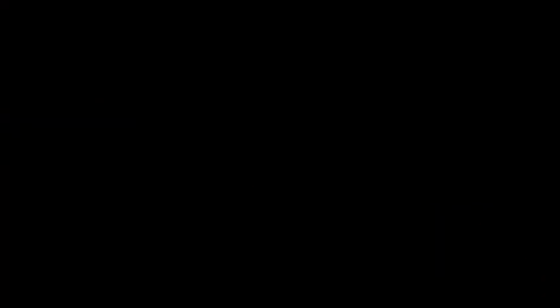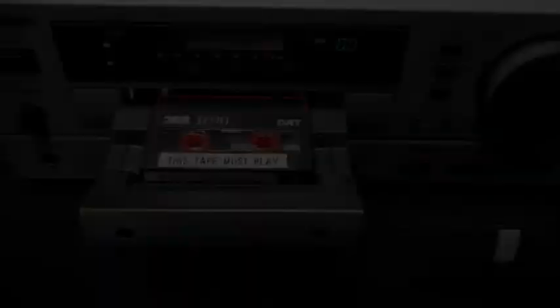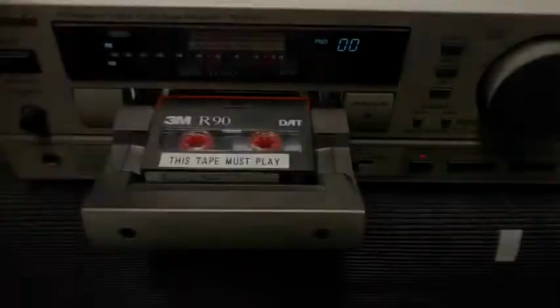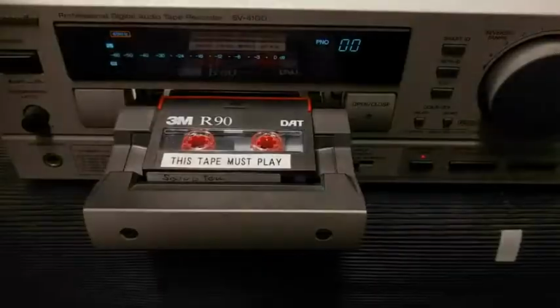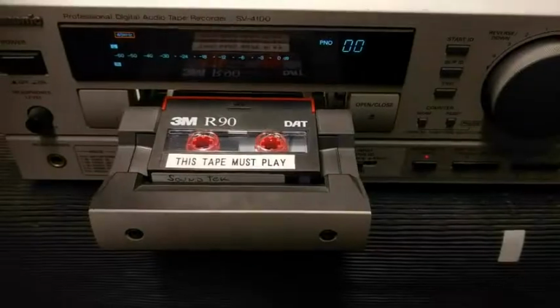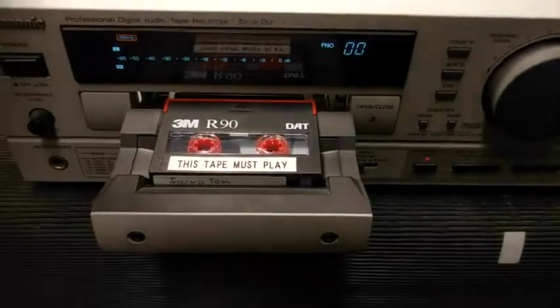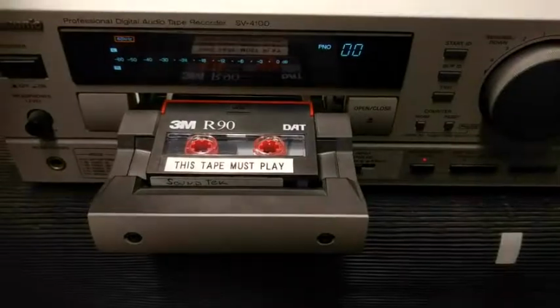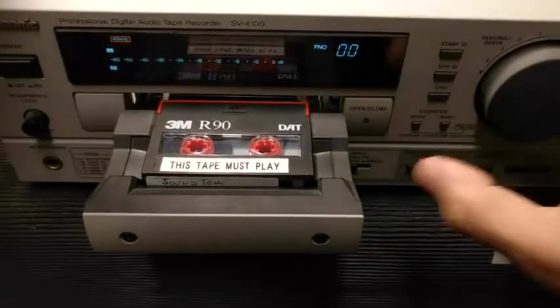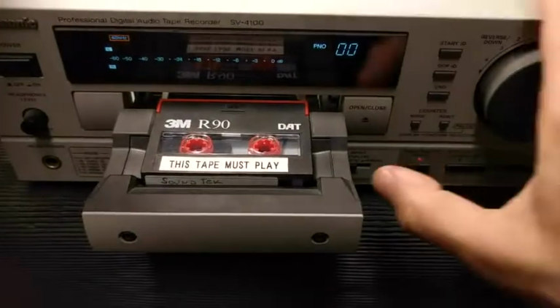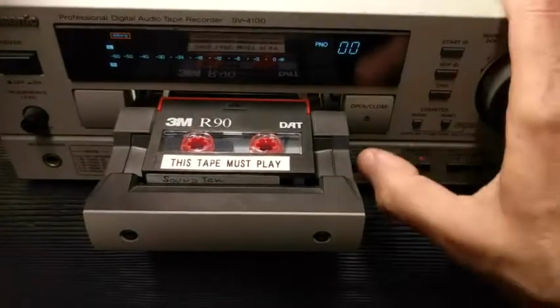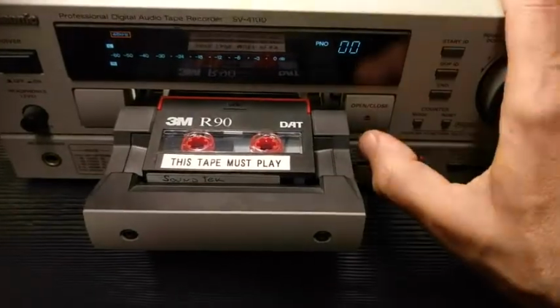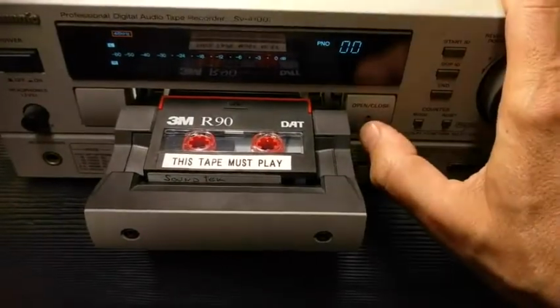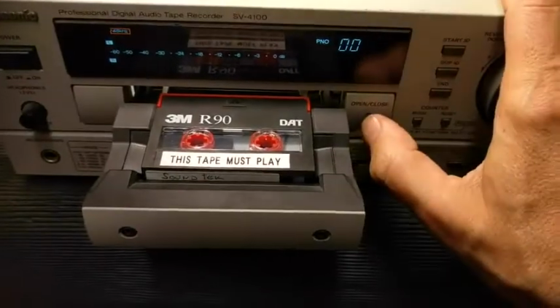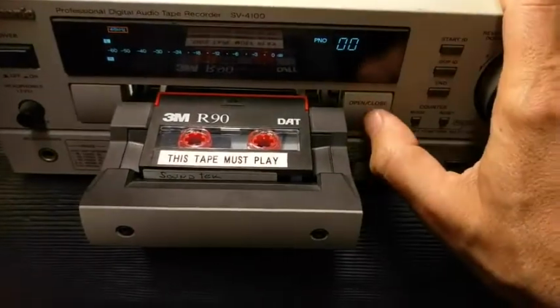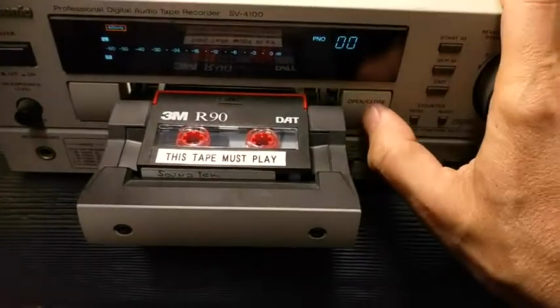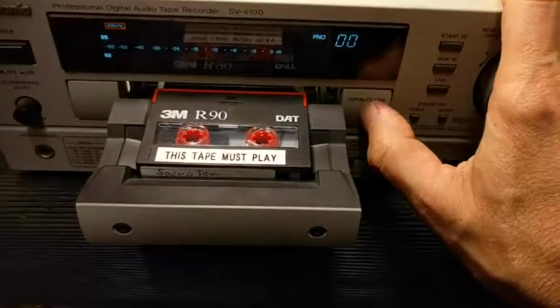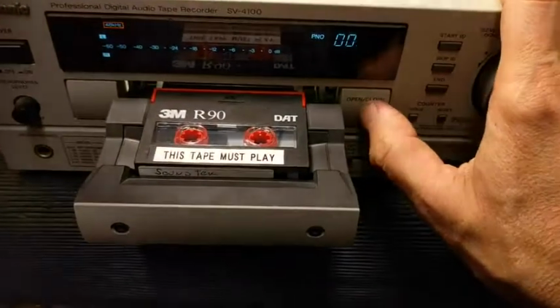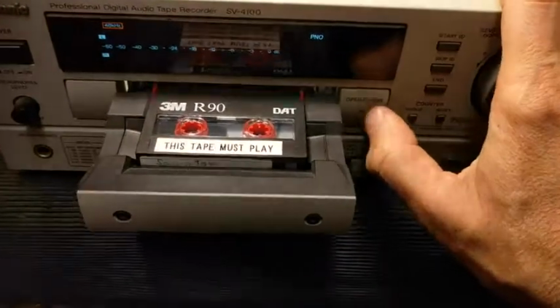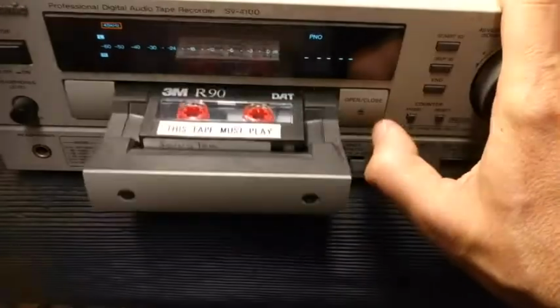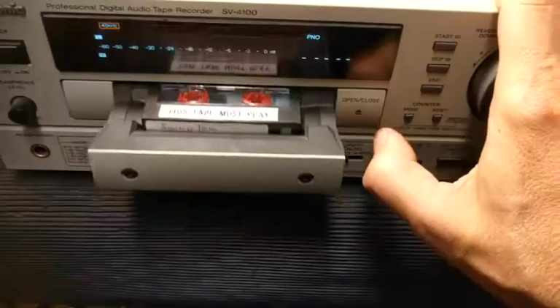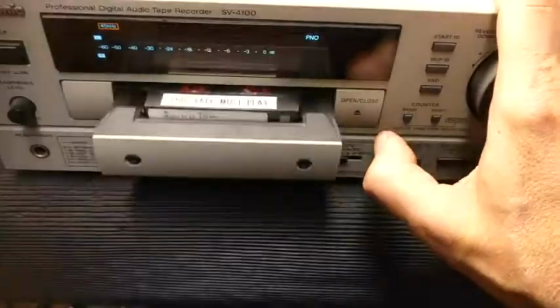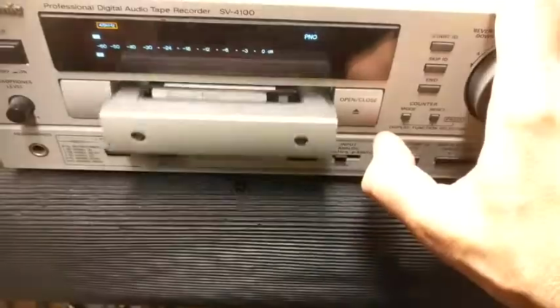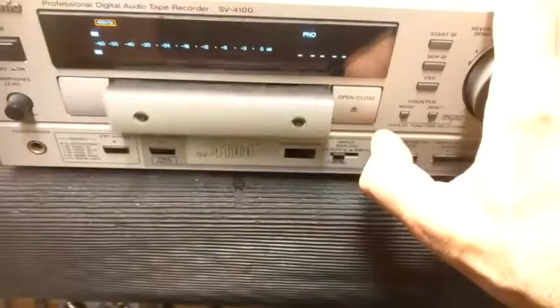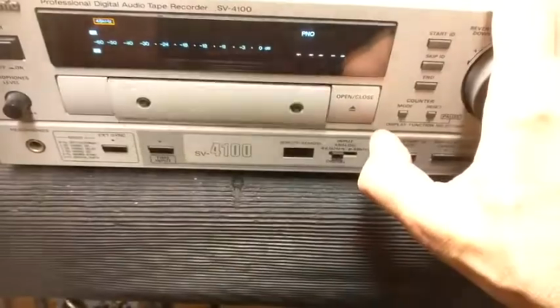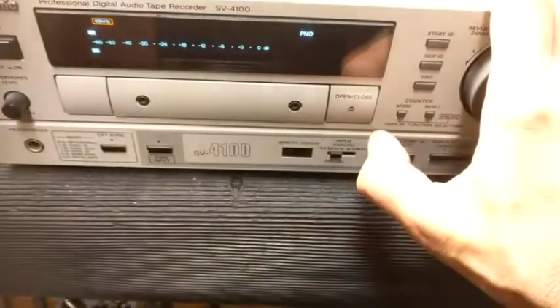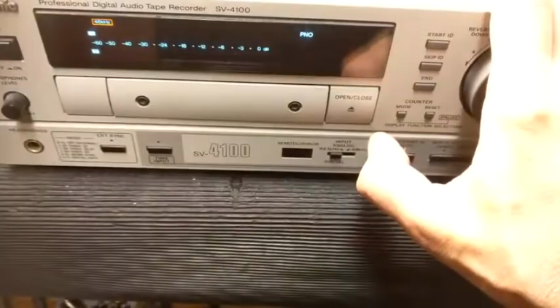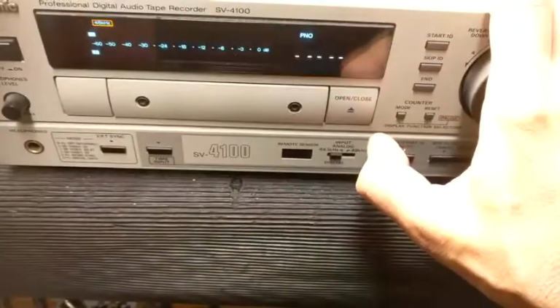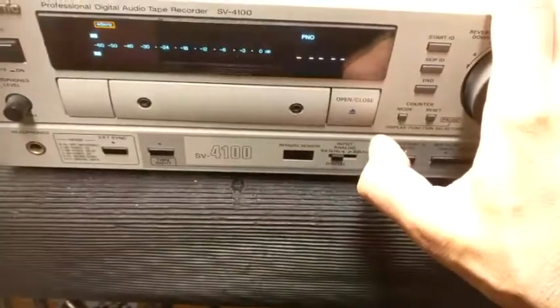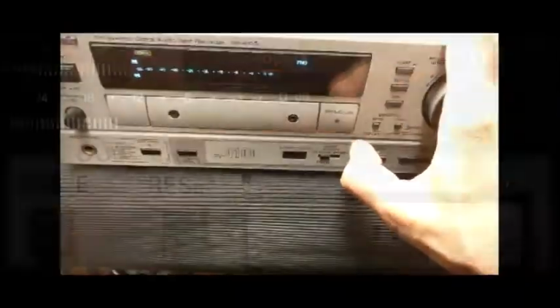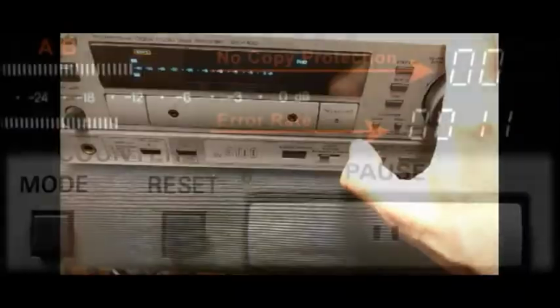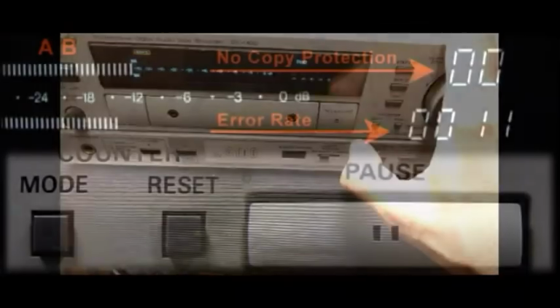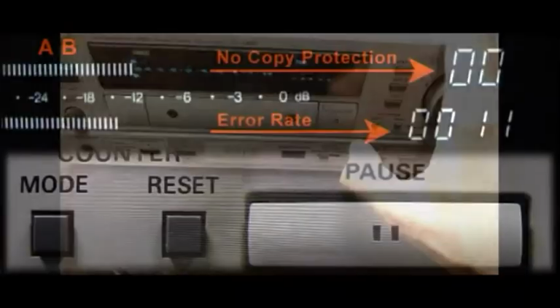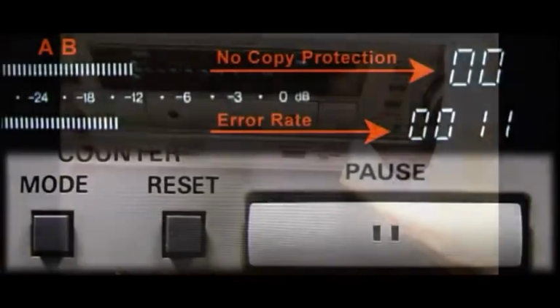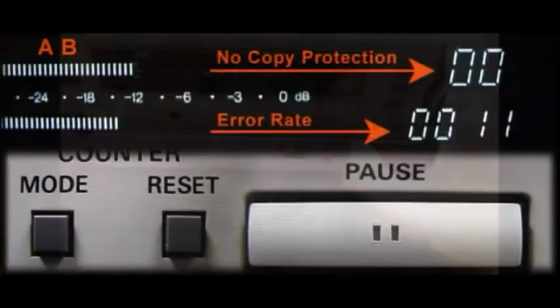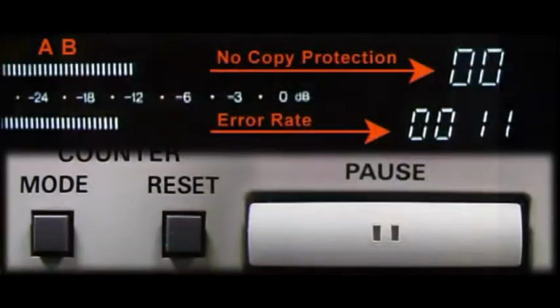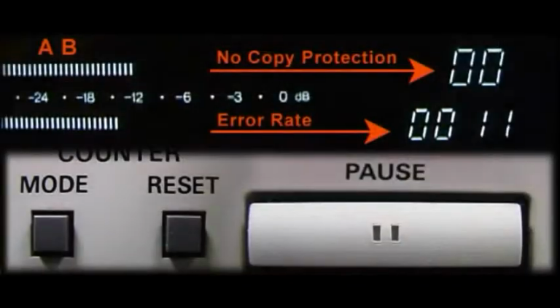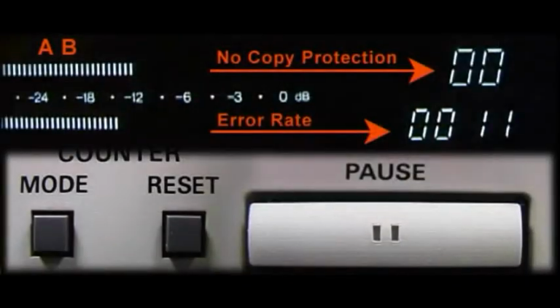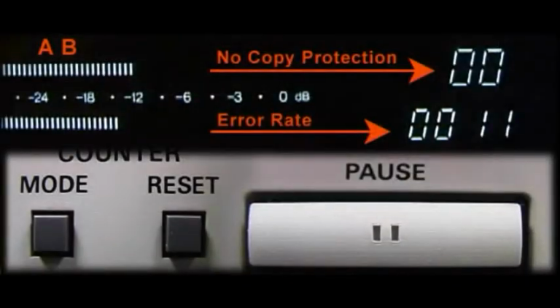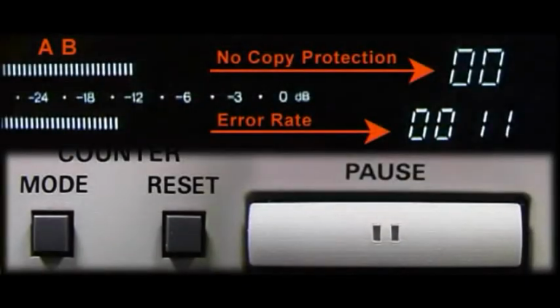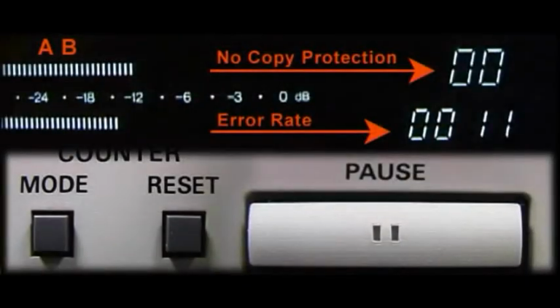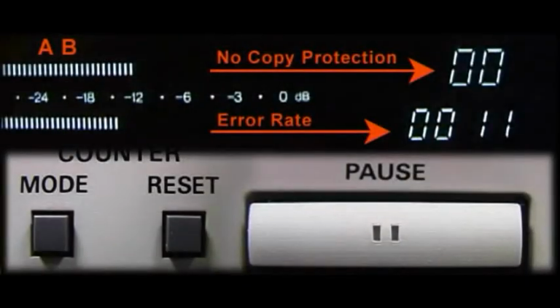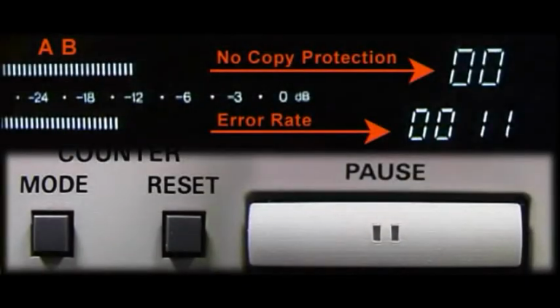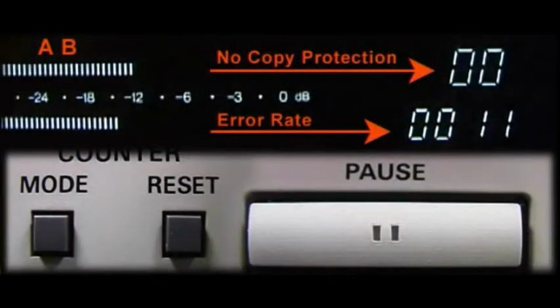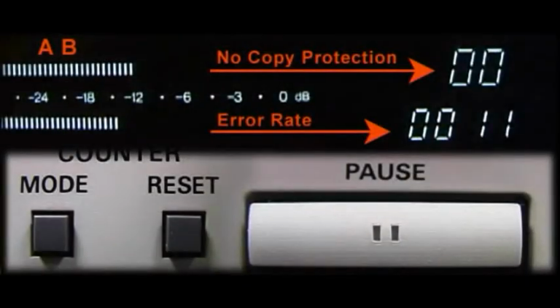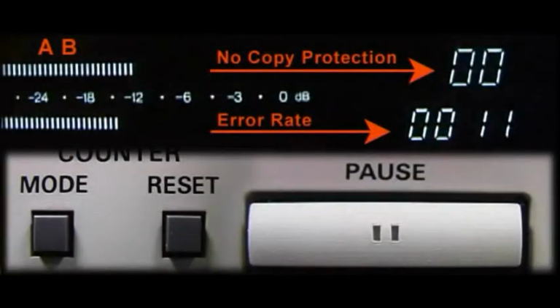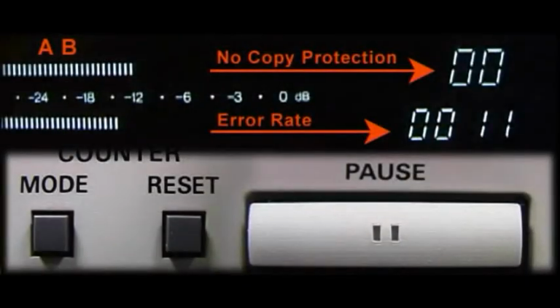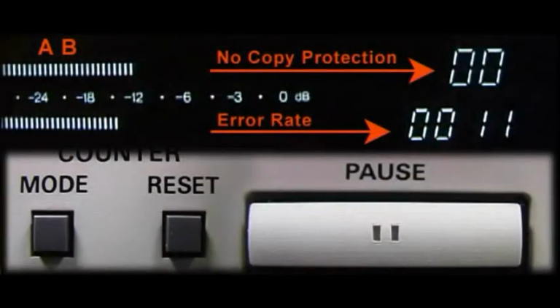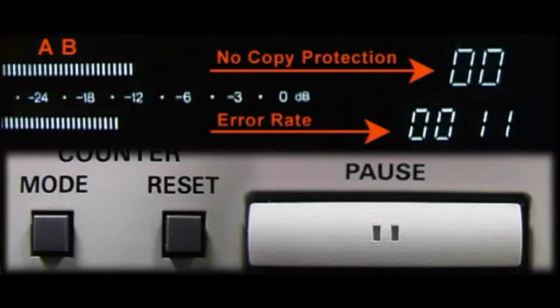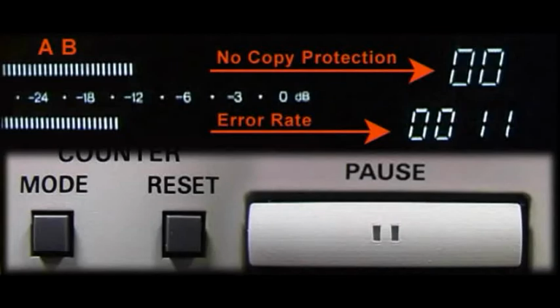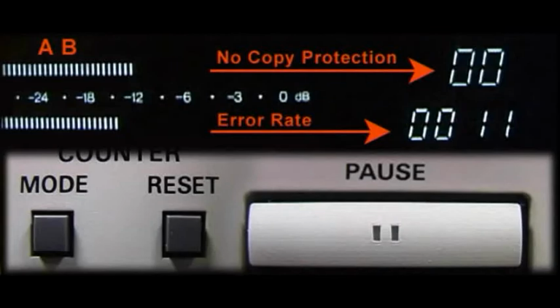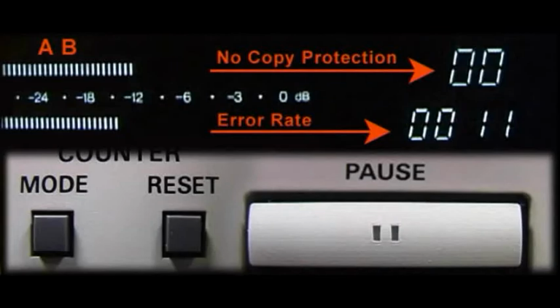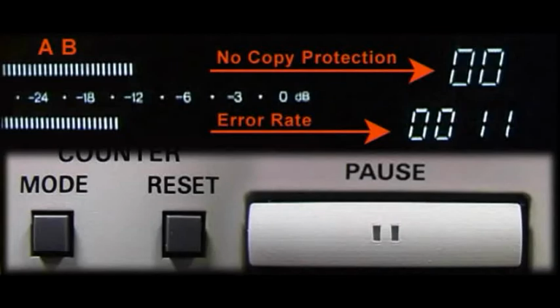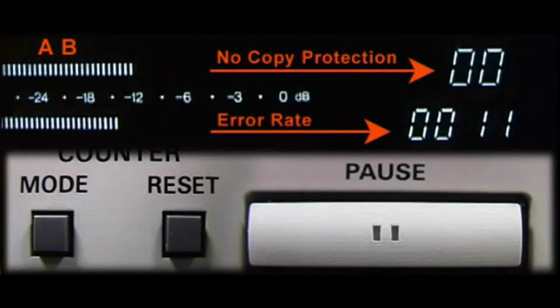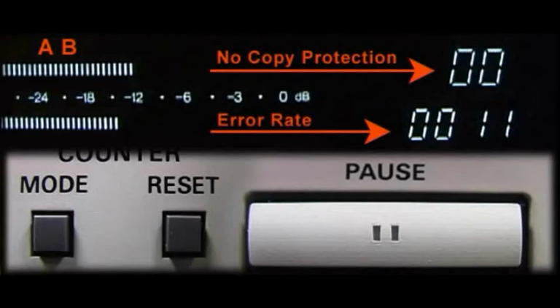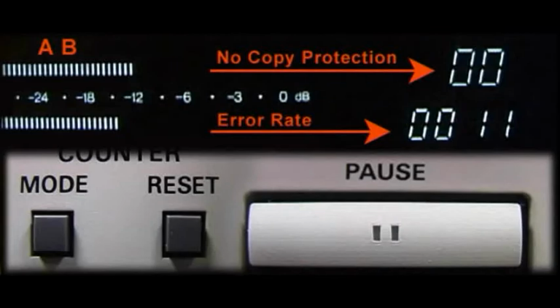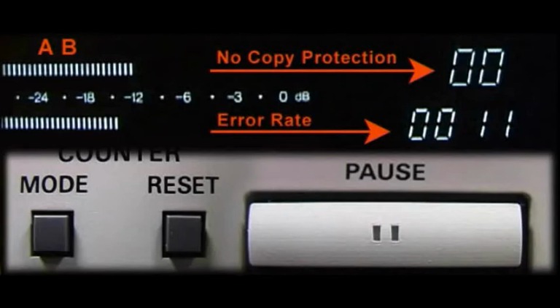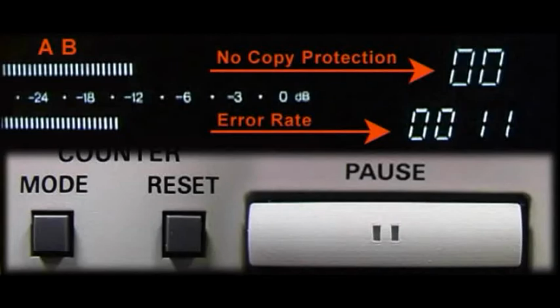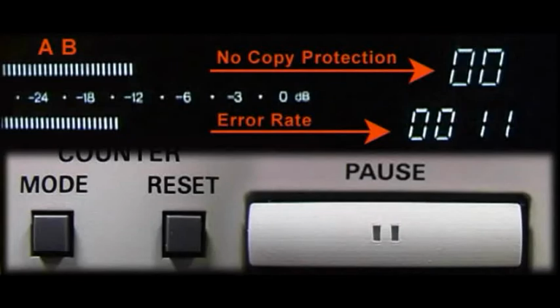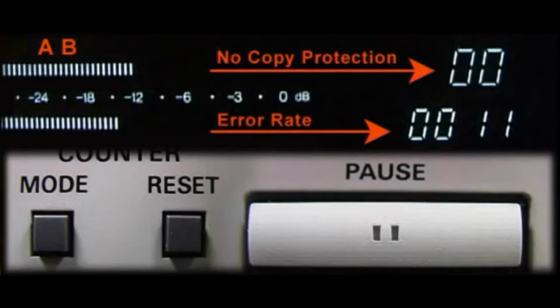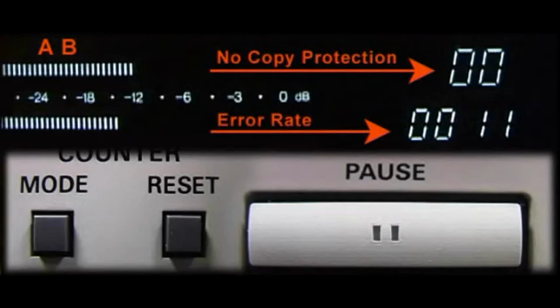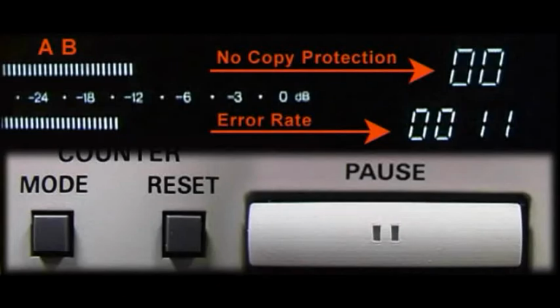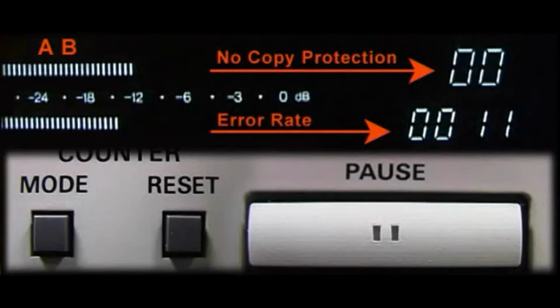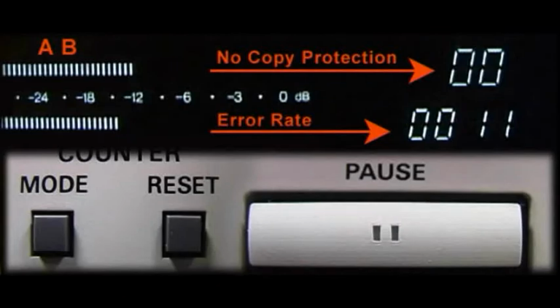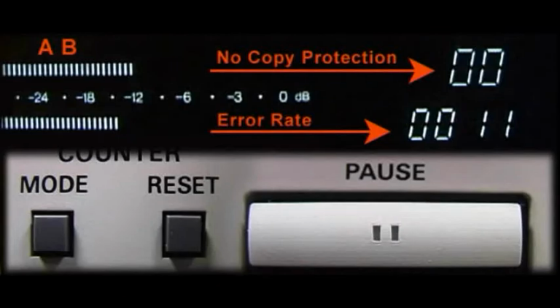Insert a non-critical tape and enter the hidden features by simultaneously pressing the mode, reset, and pause buttons.